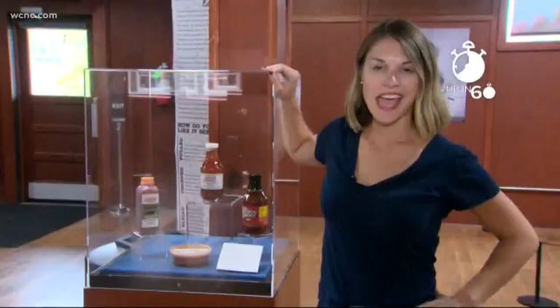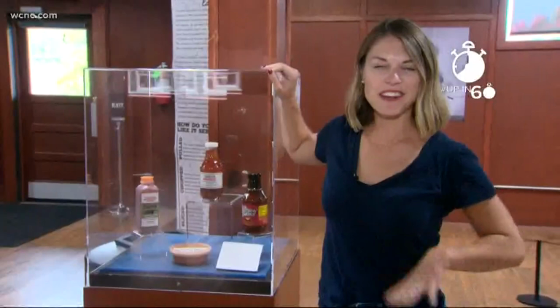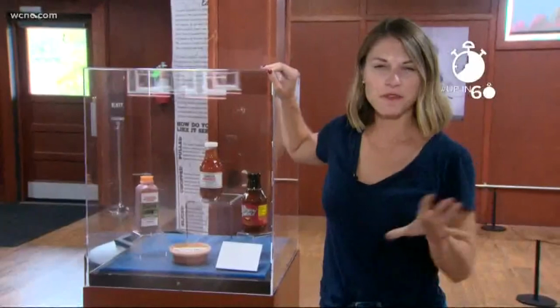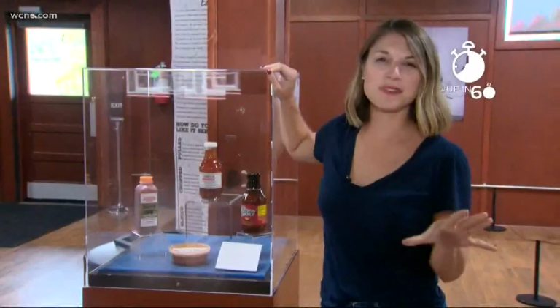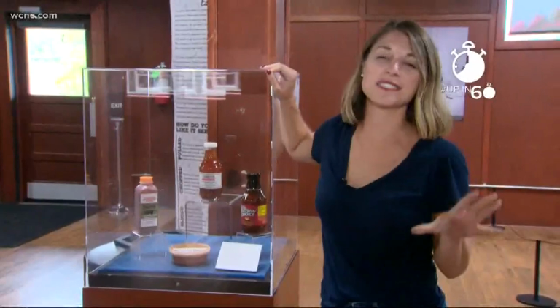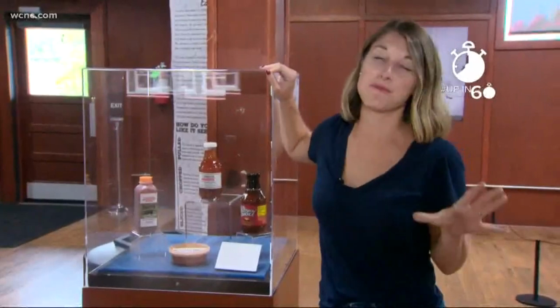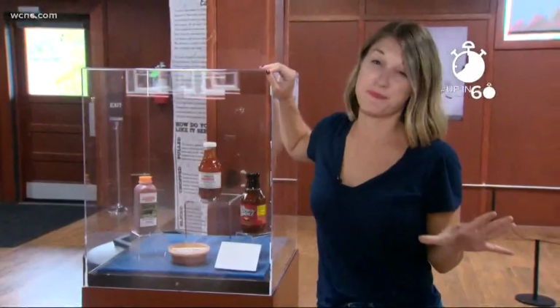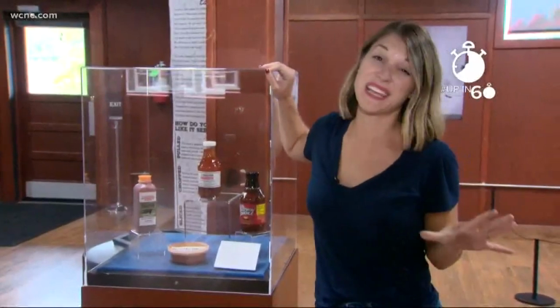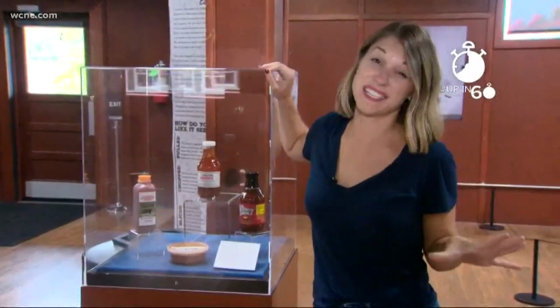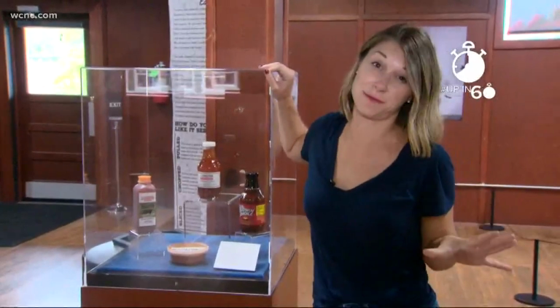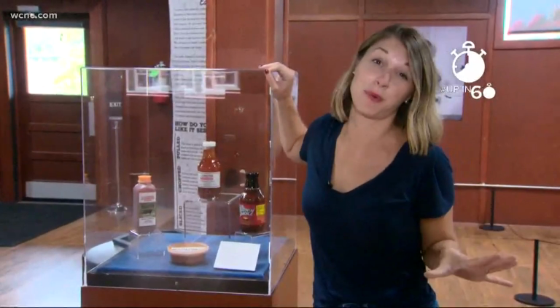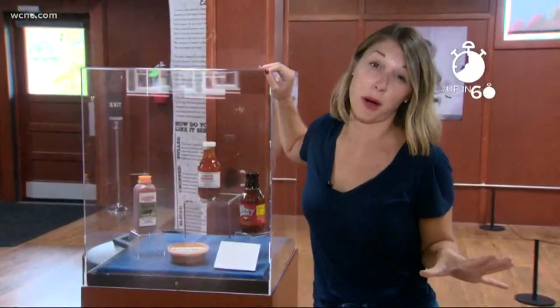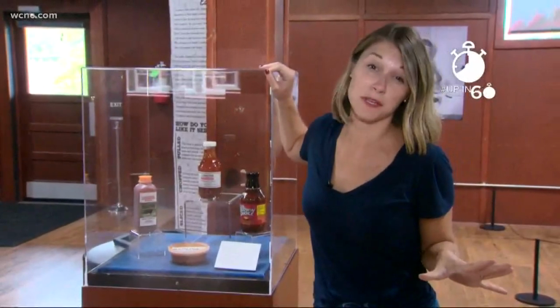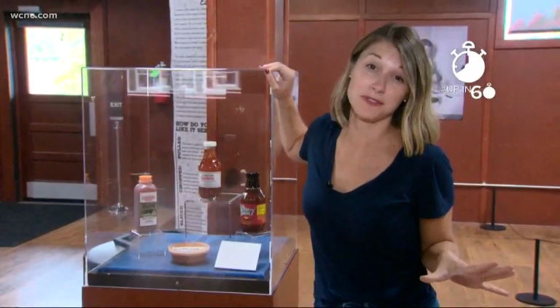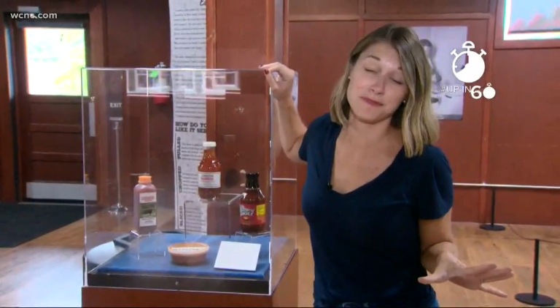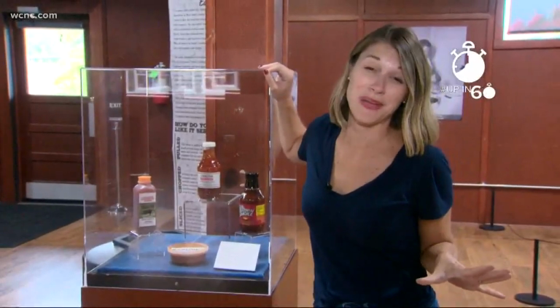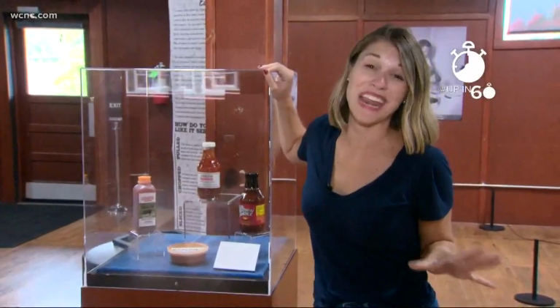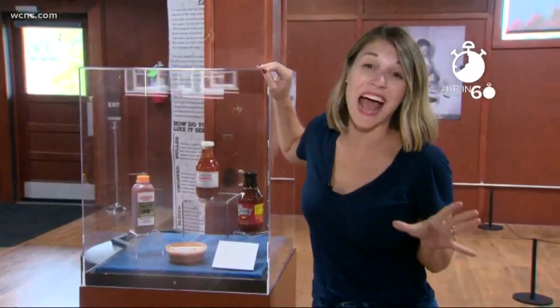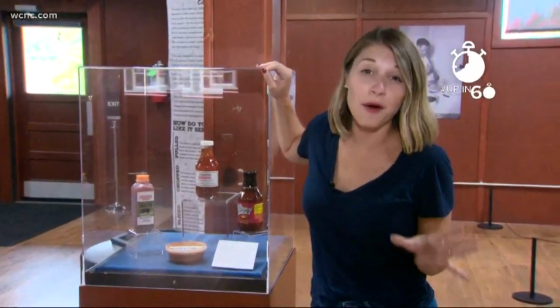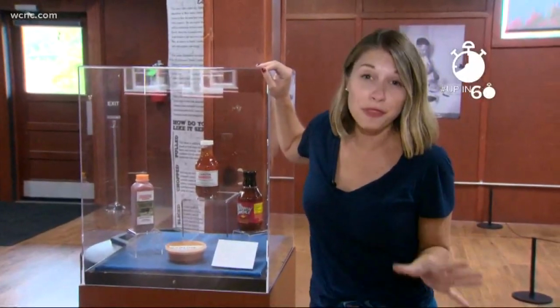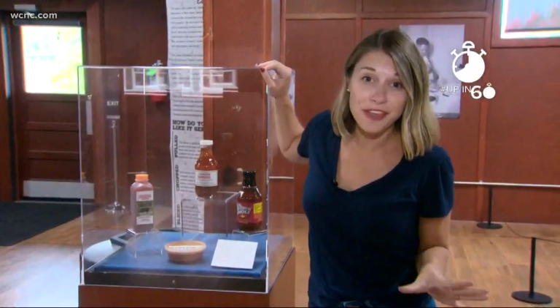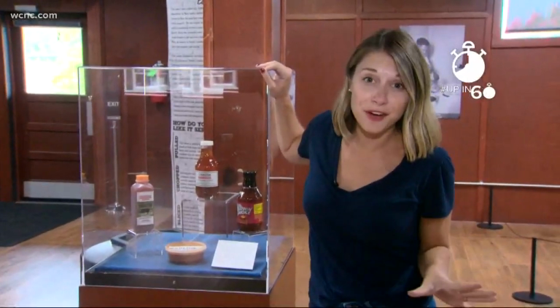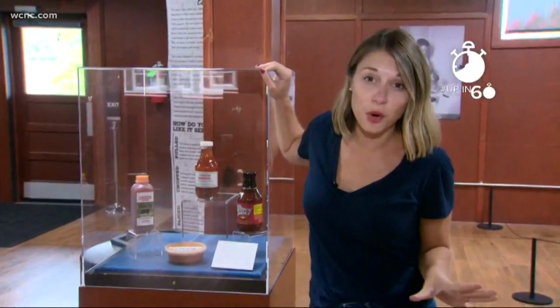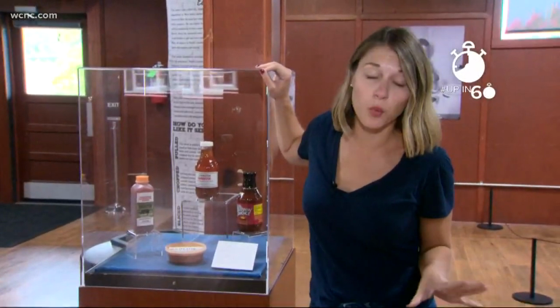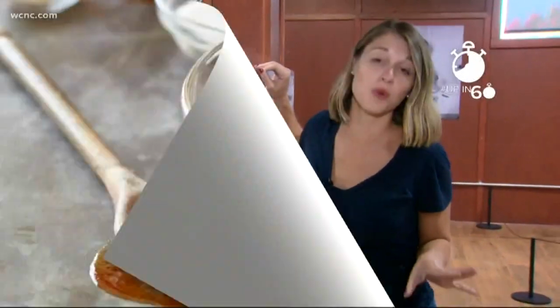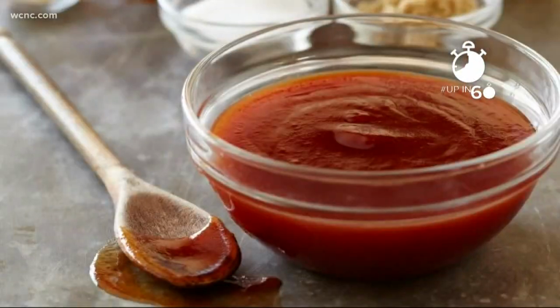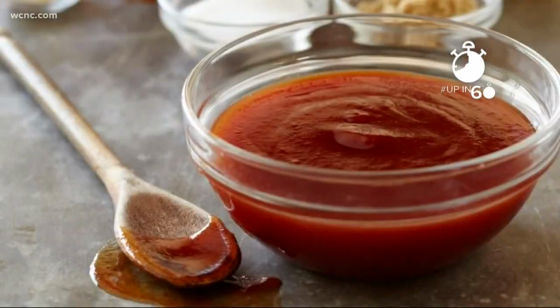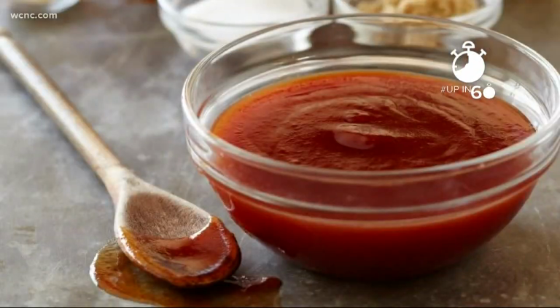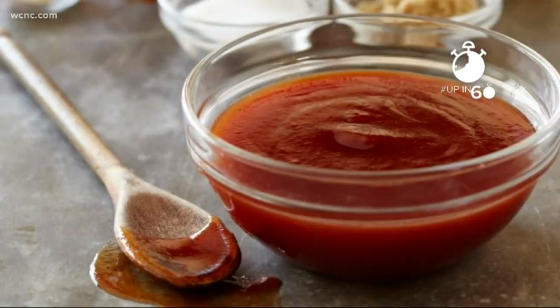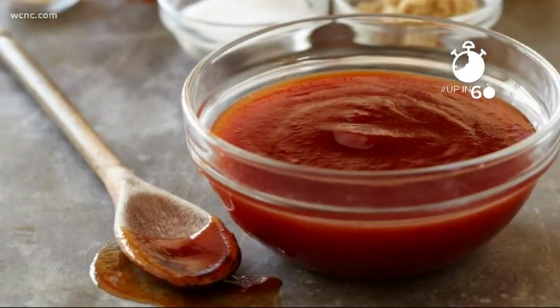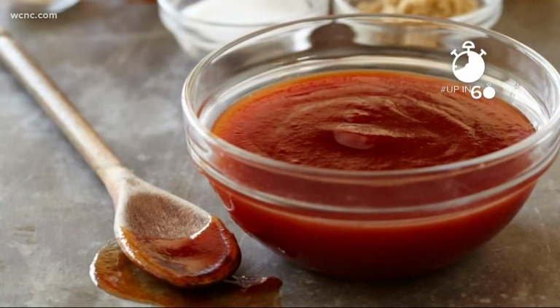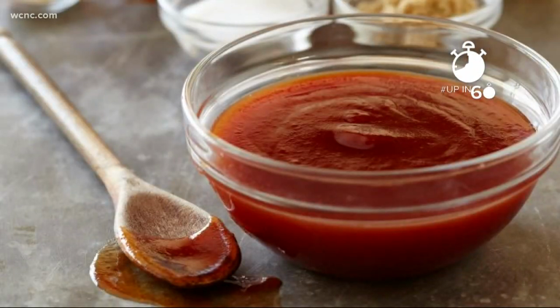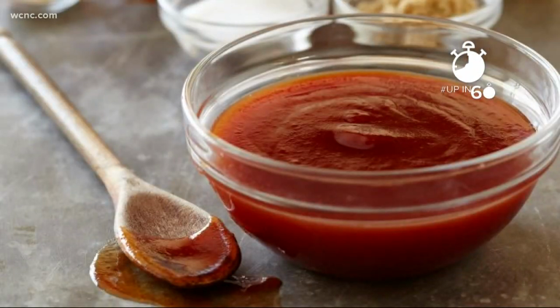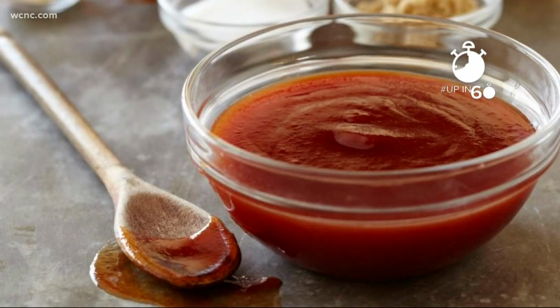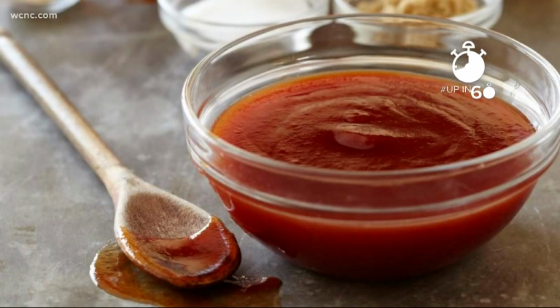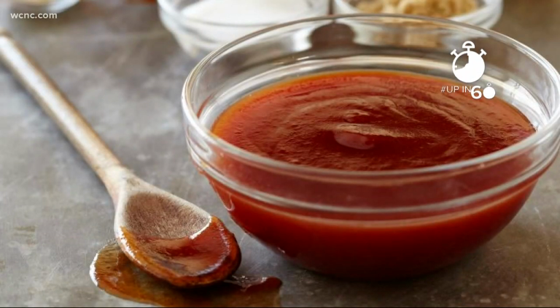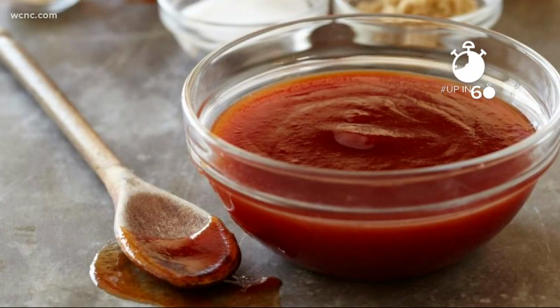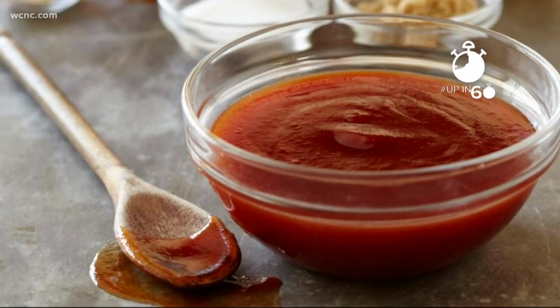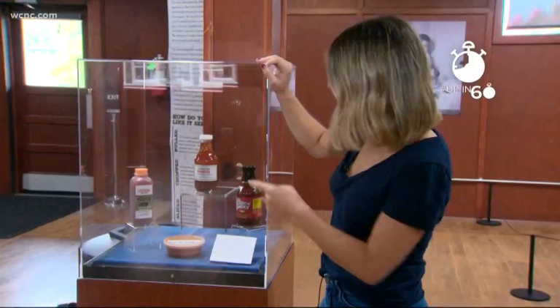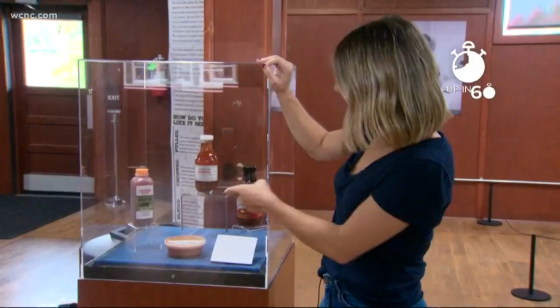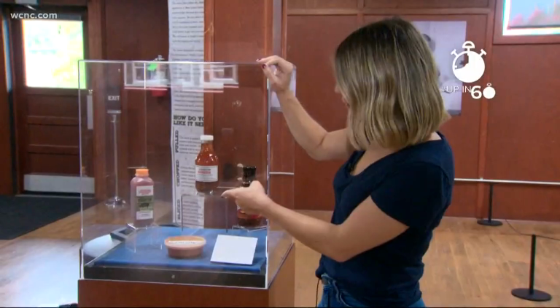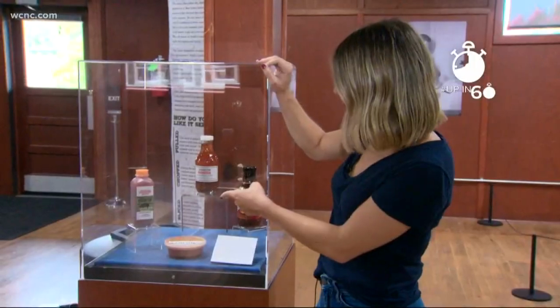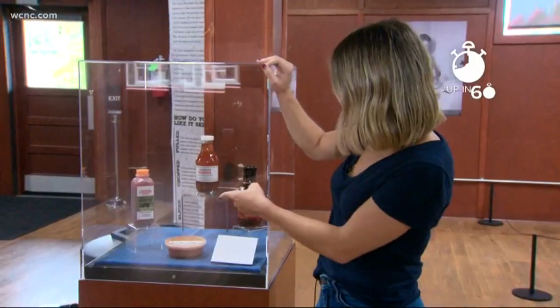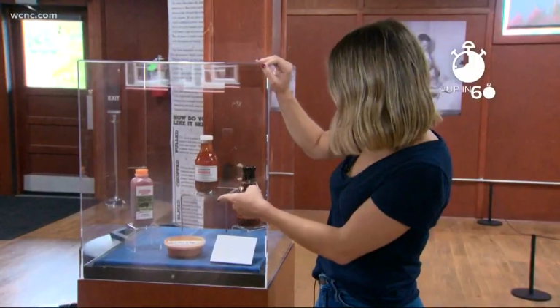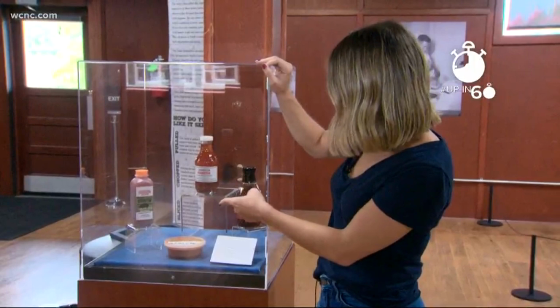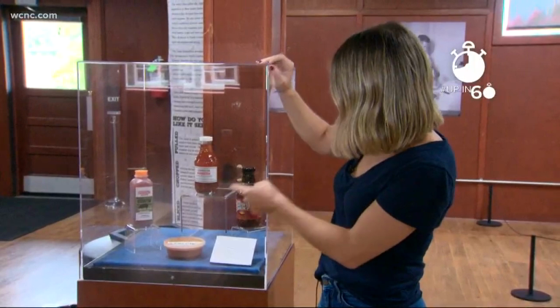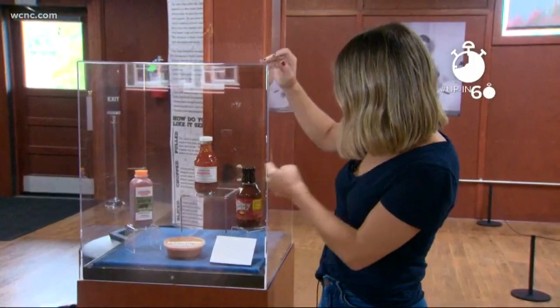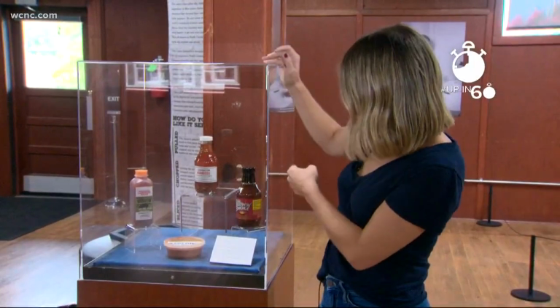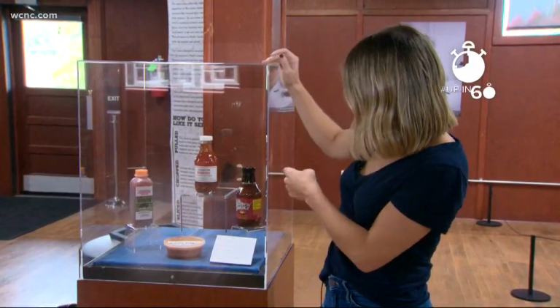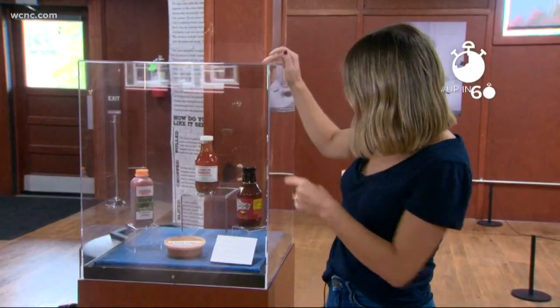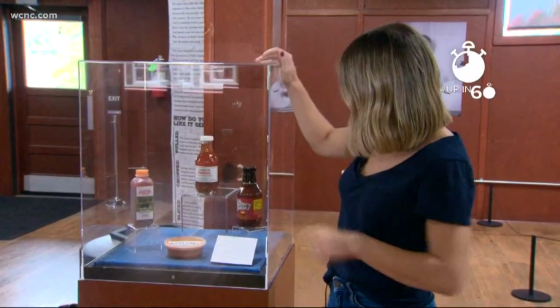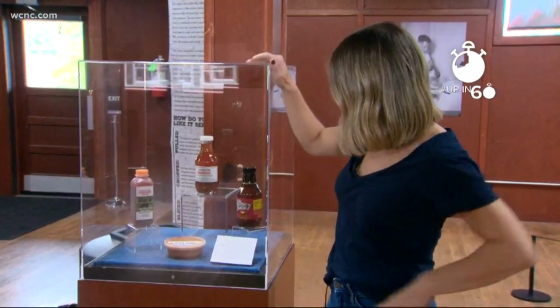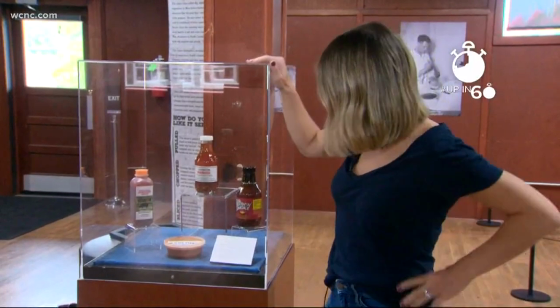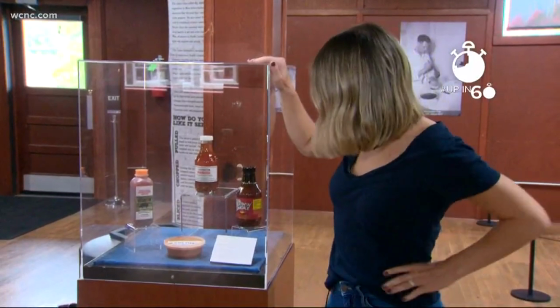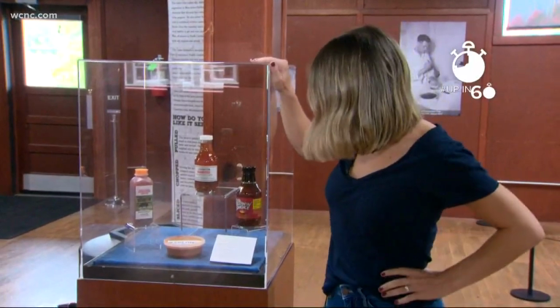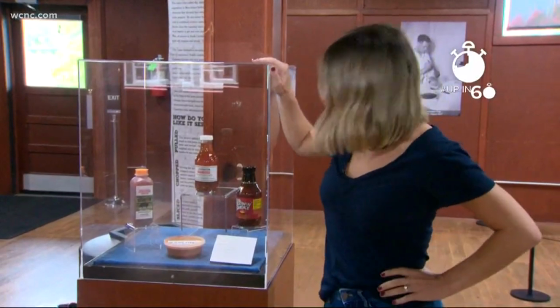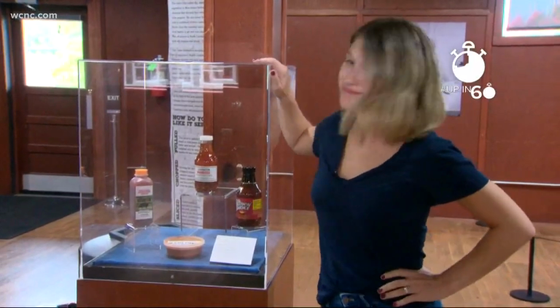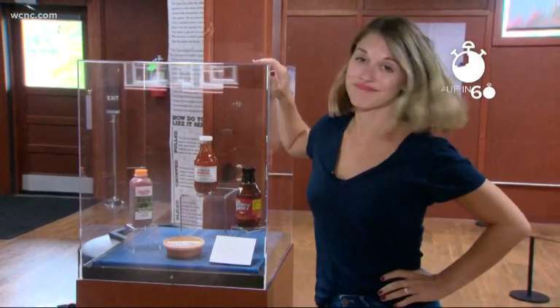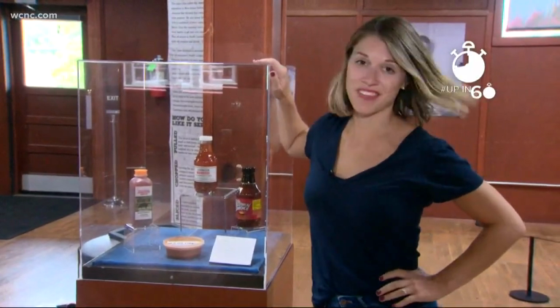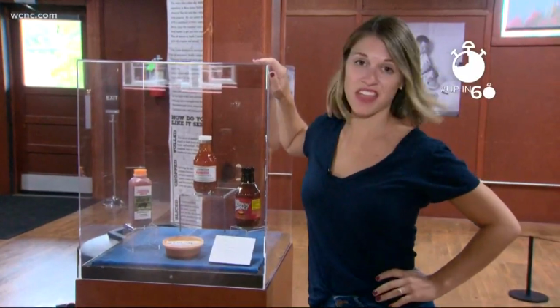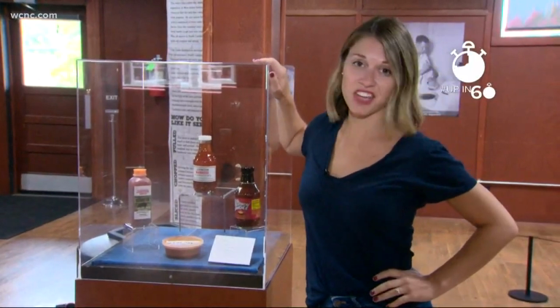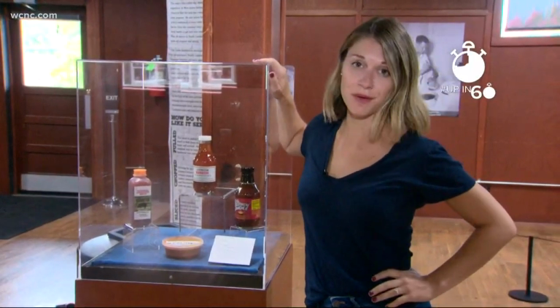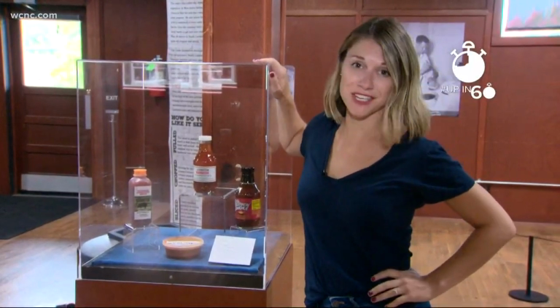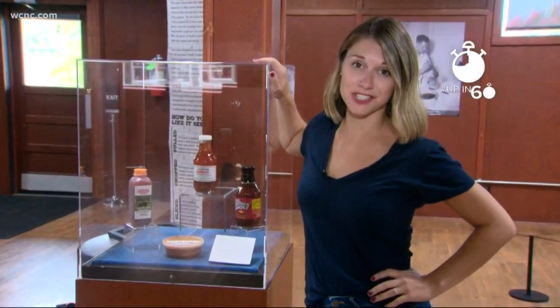And of course, the biggest barbecue debate out there — which sauce is the best? Vinegar-based, the ketchup-based, and the combination.